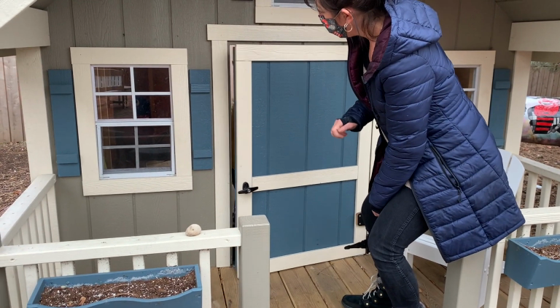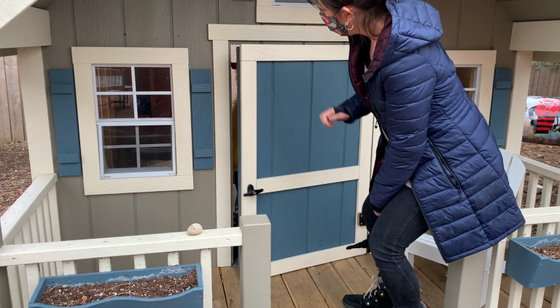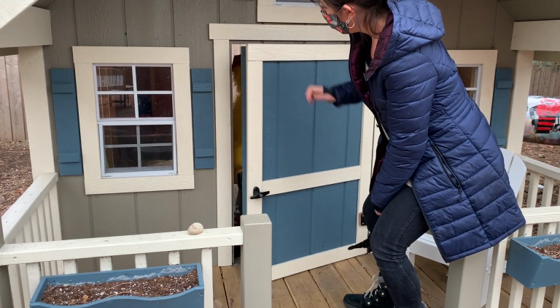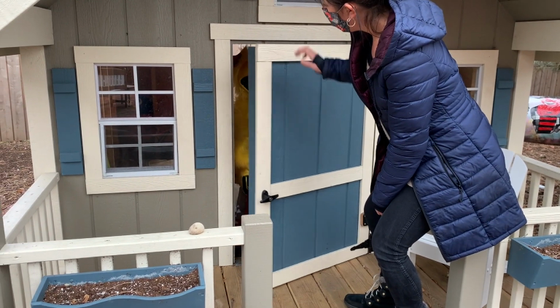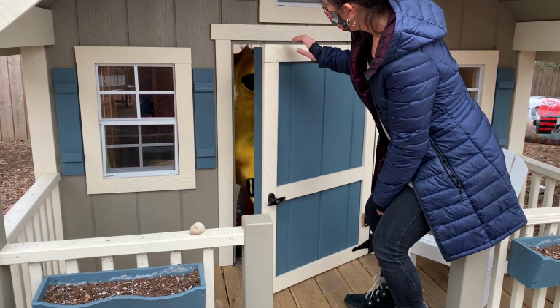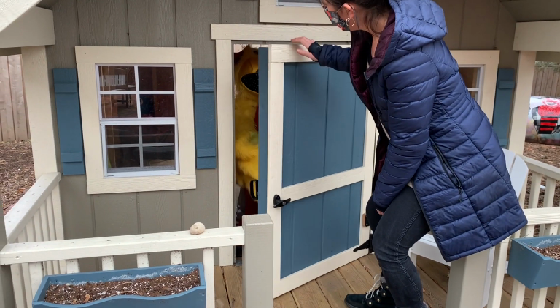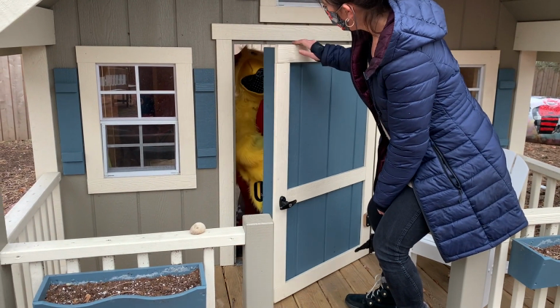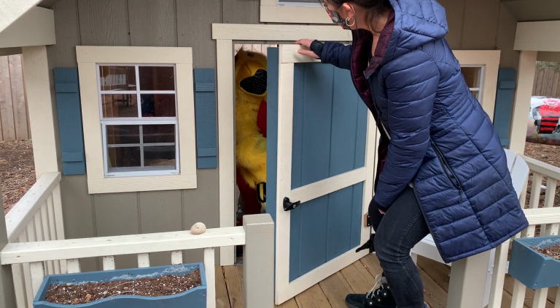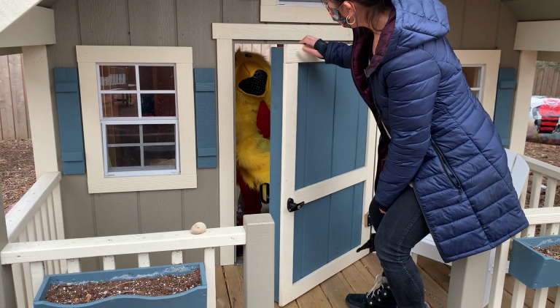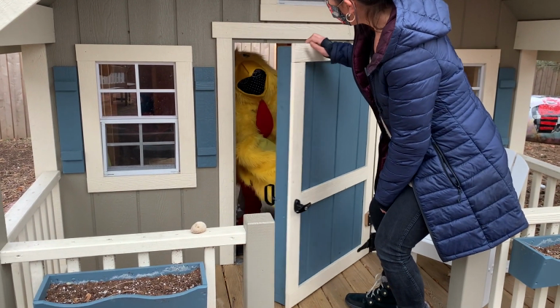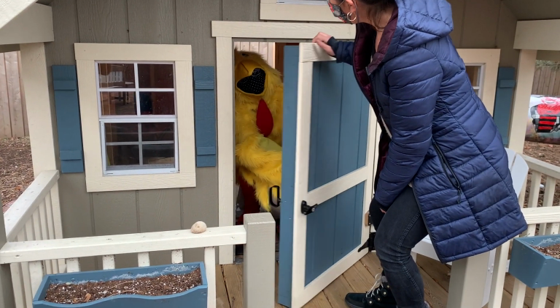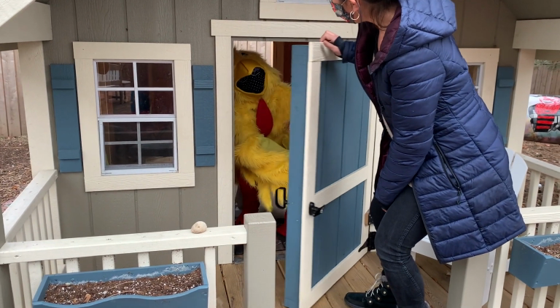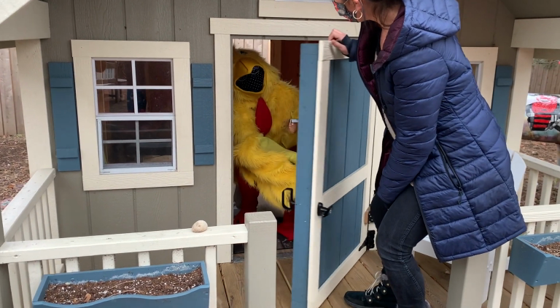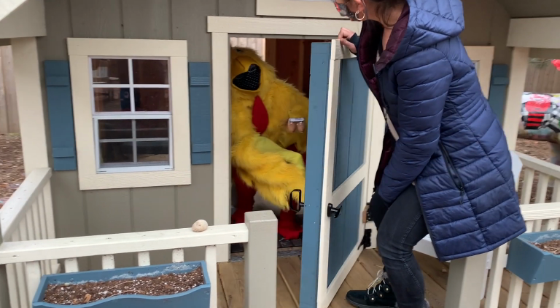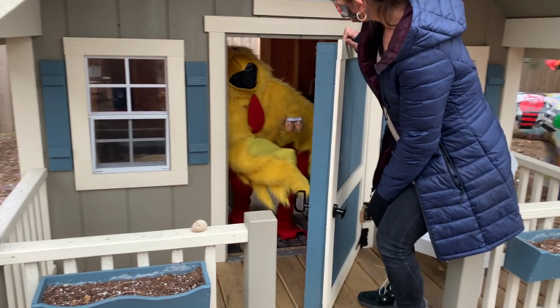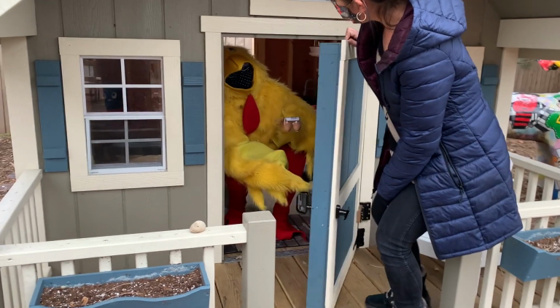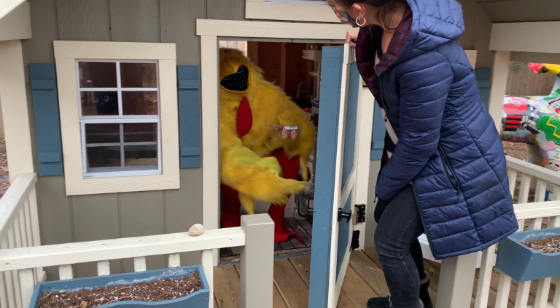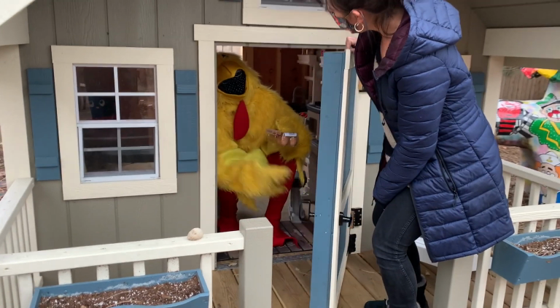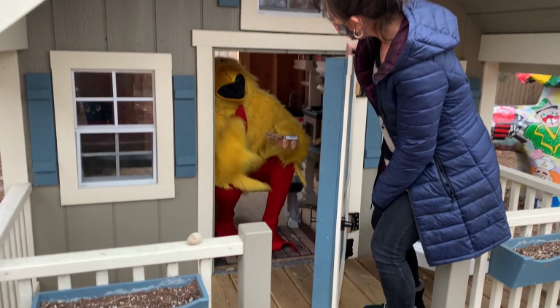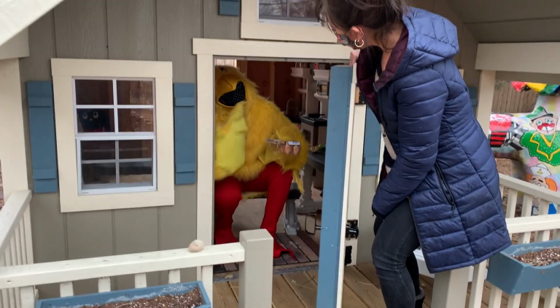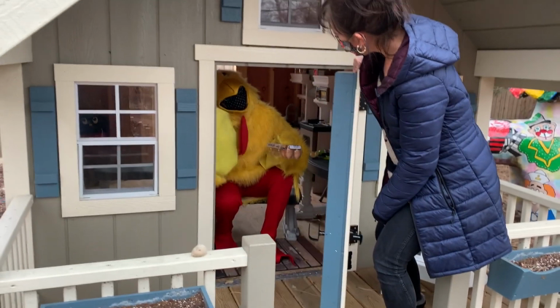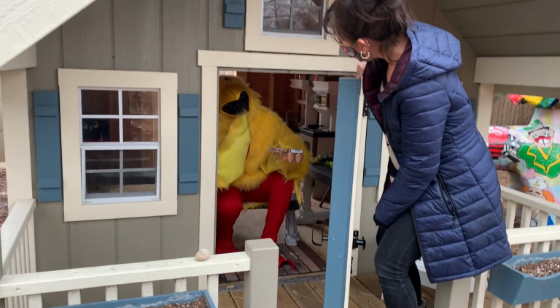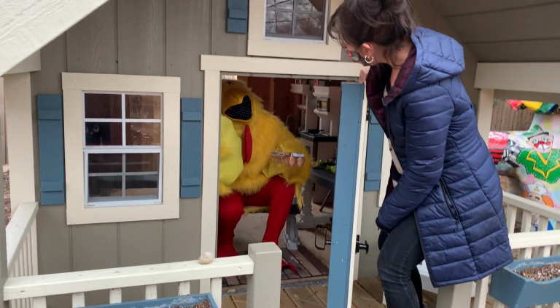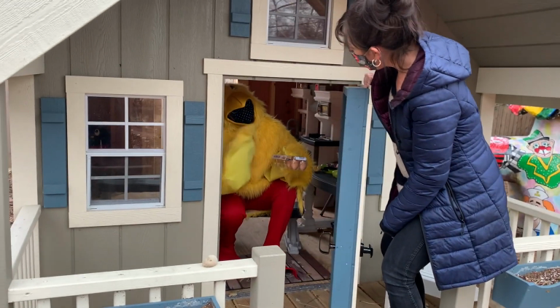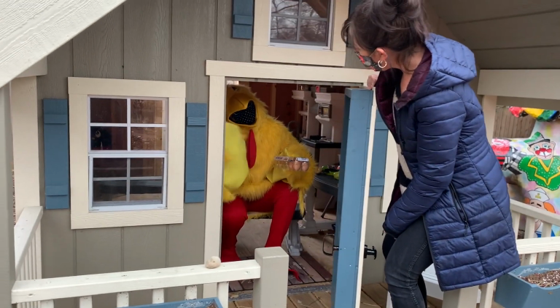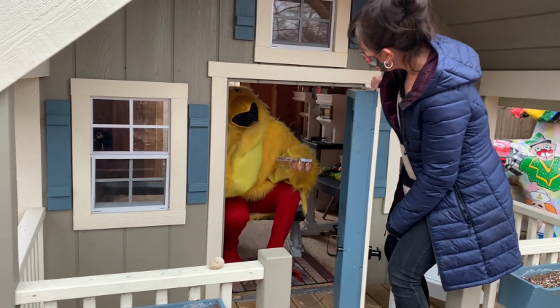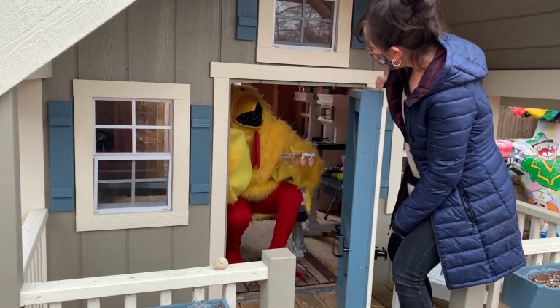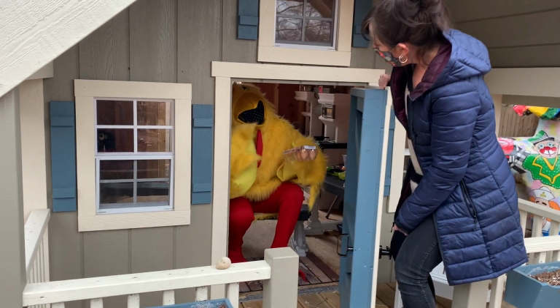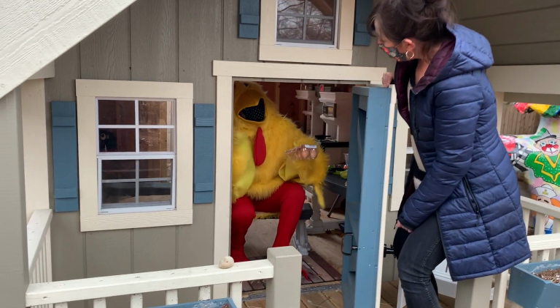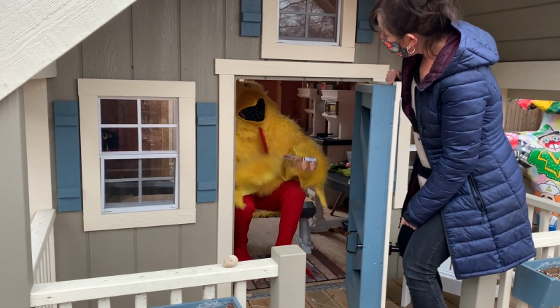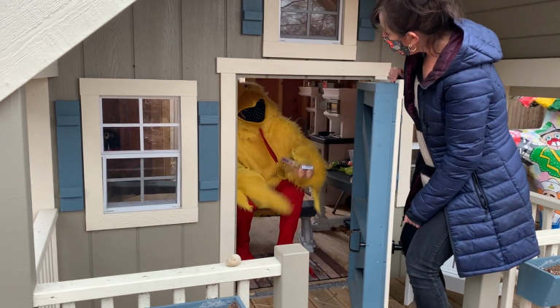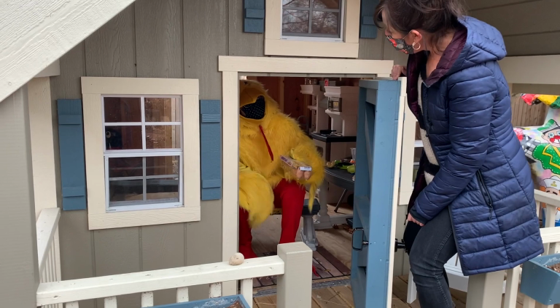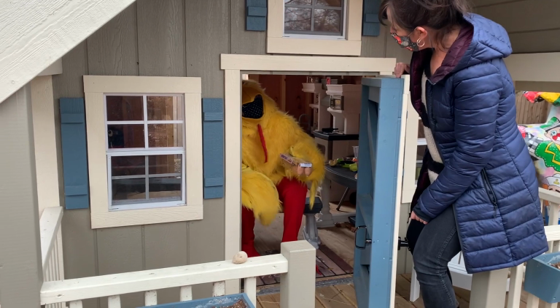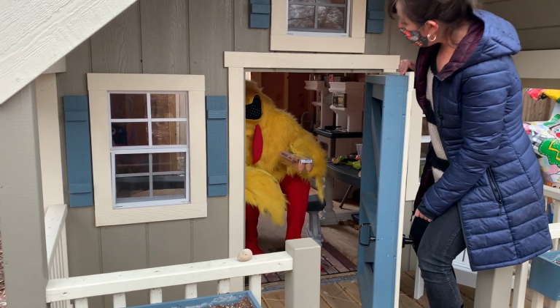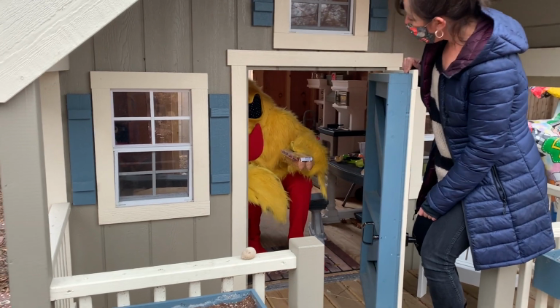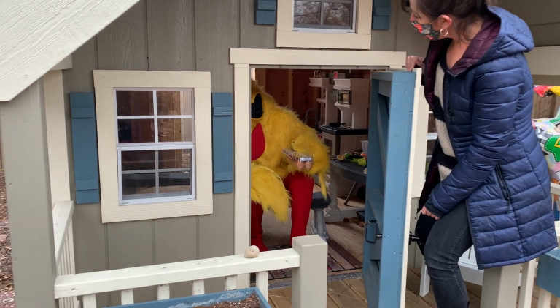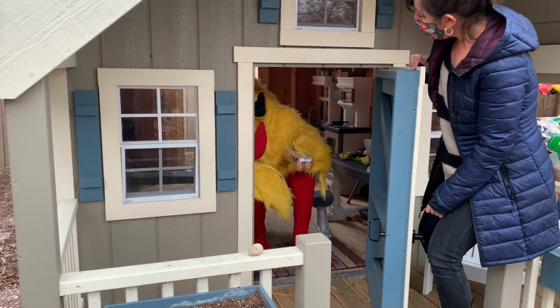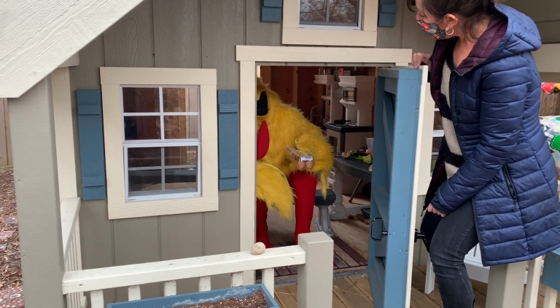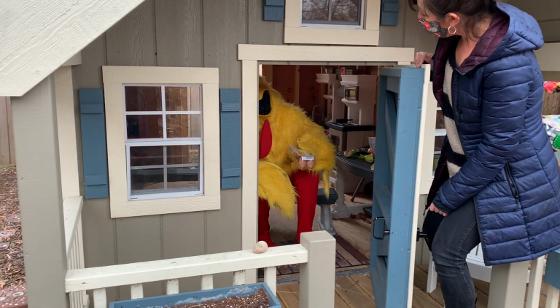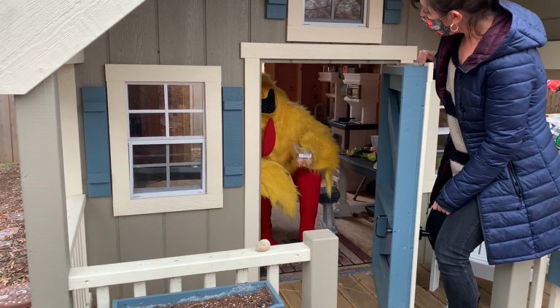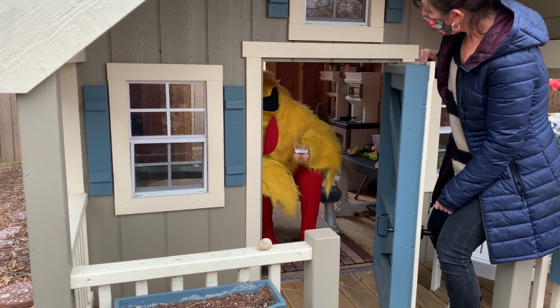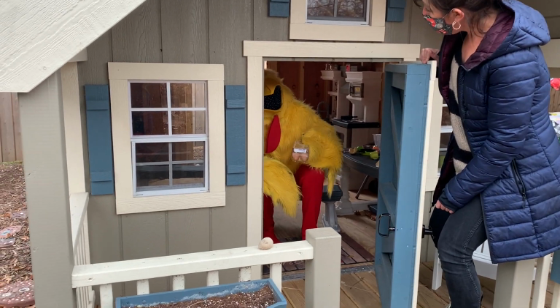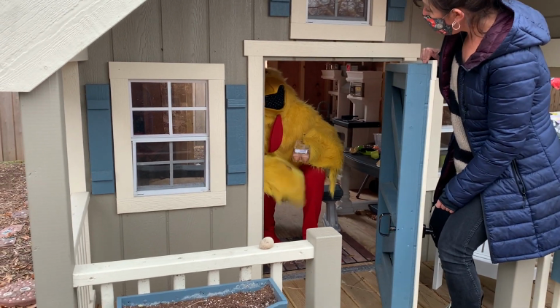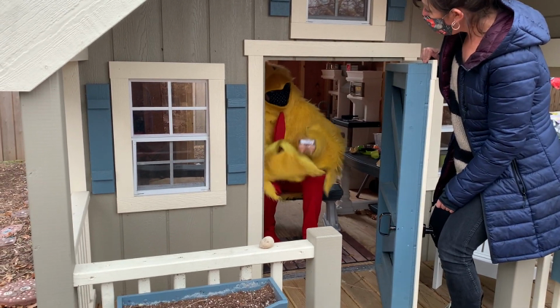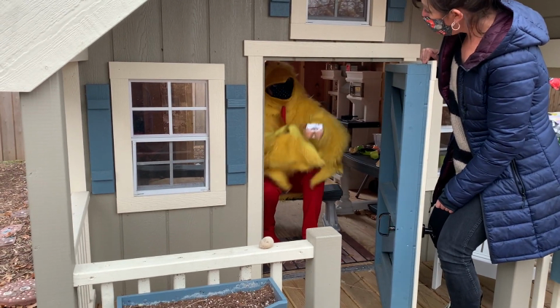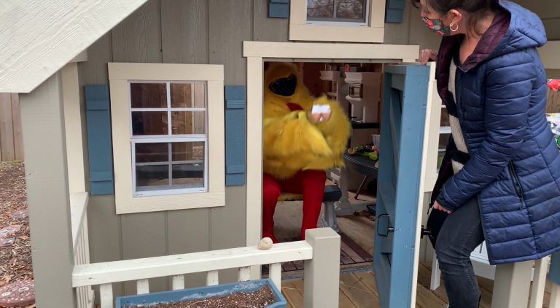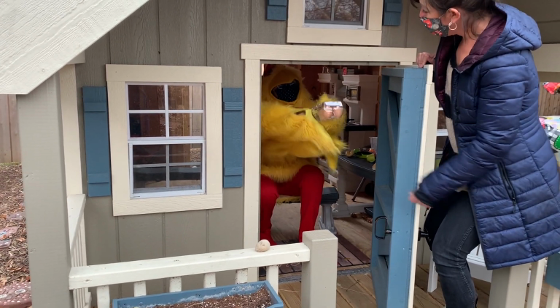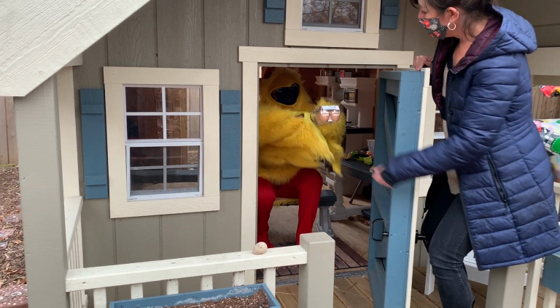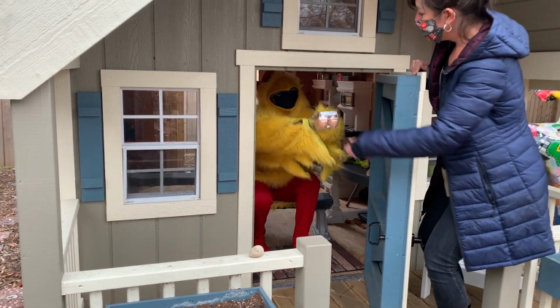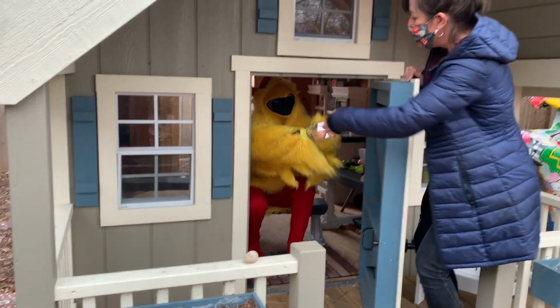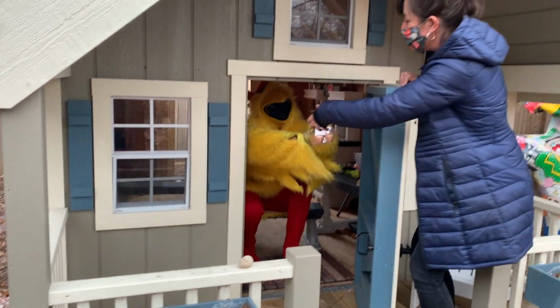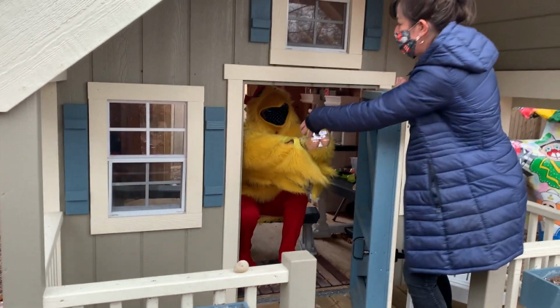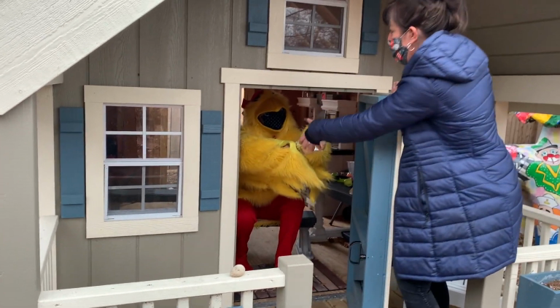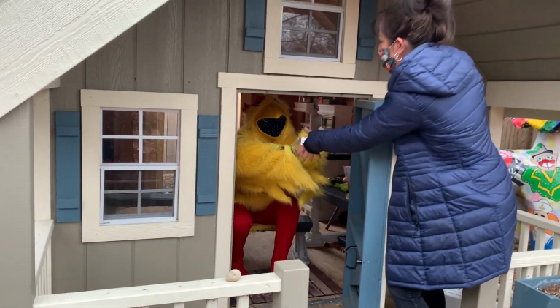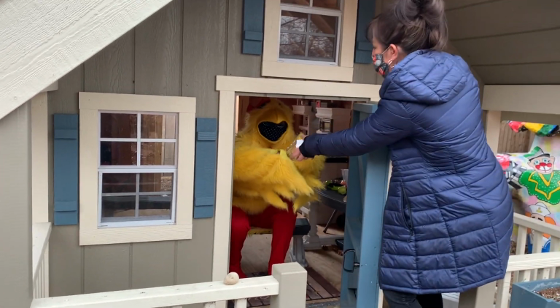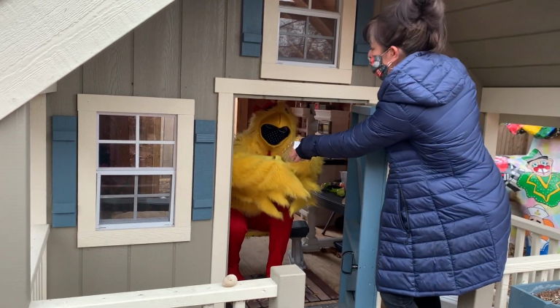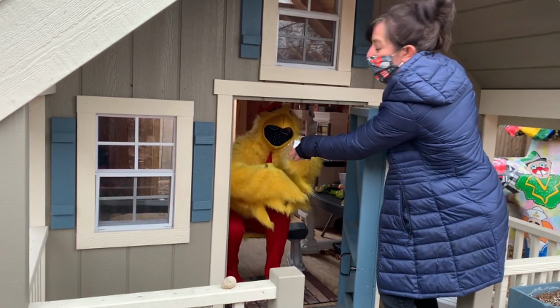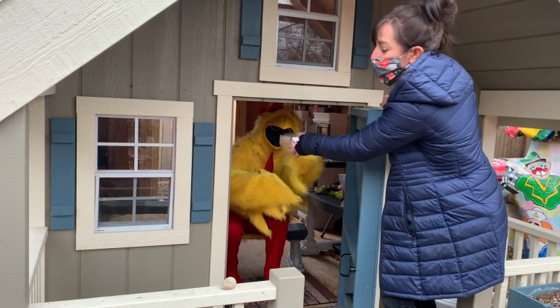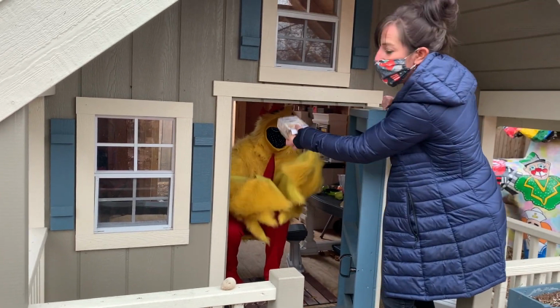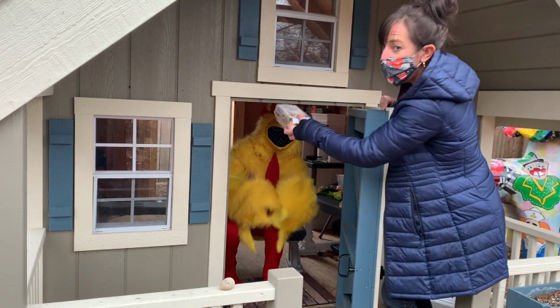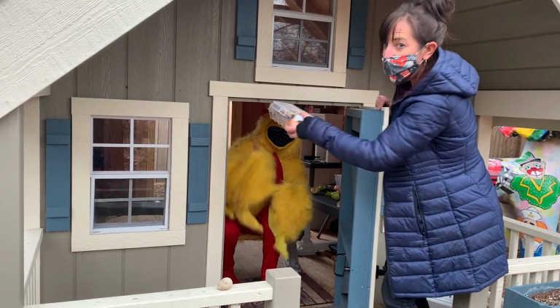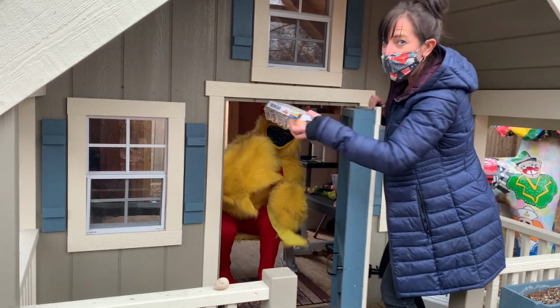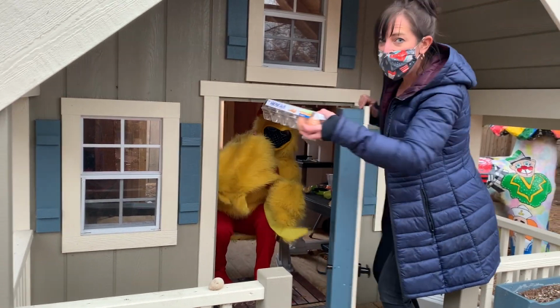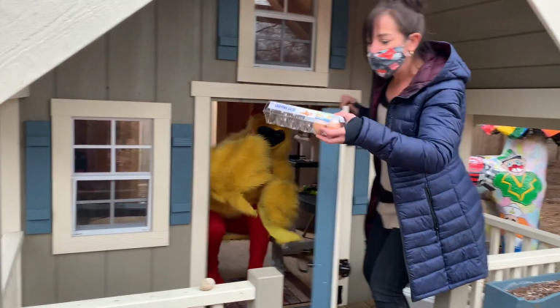Hello! Oh, hey Dora. Hey Maggie. Do you have any eggs for us today? I sure do. Thanks, Dora. You're welcome.